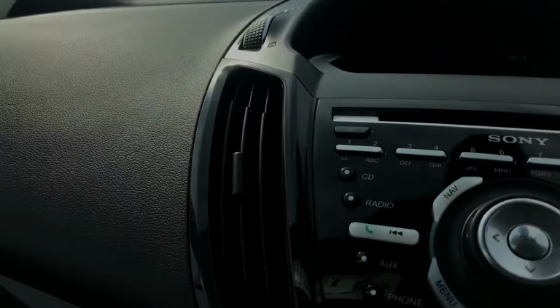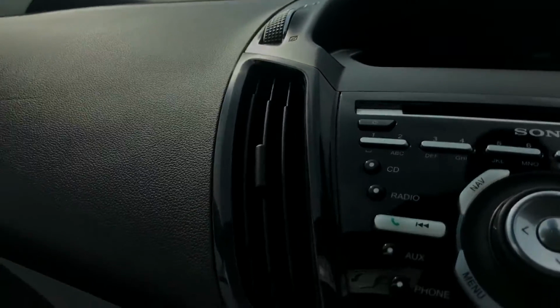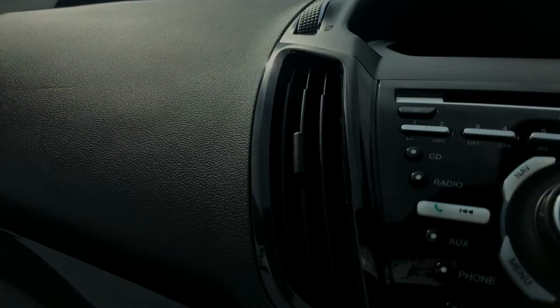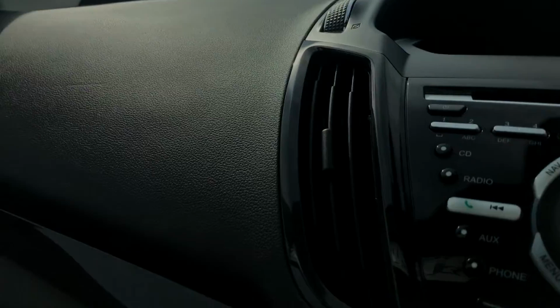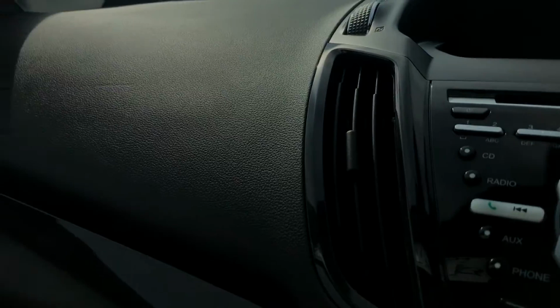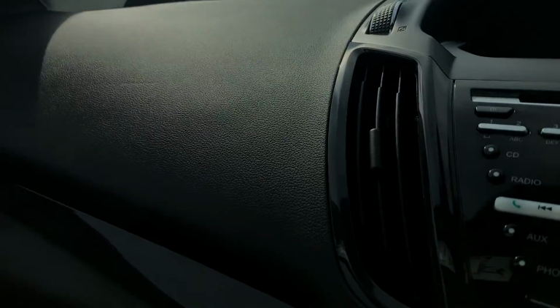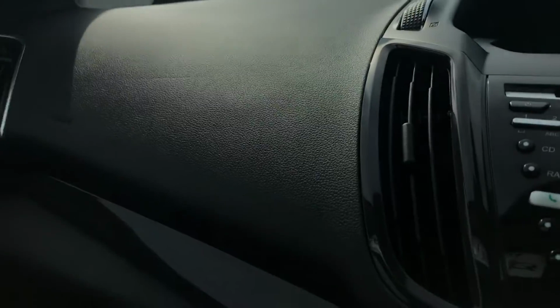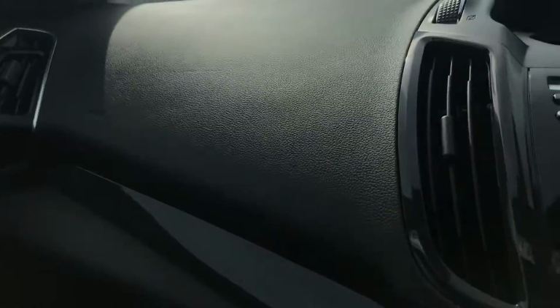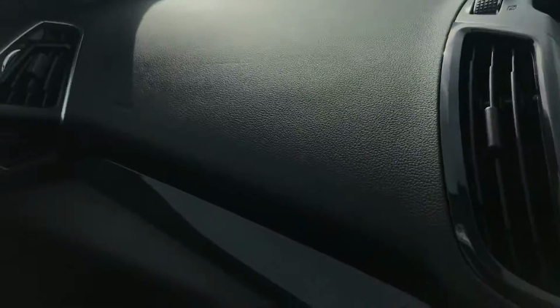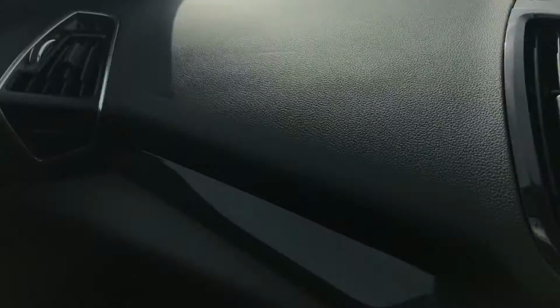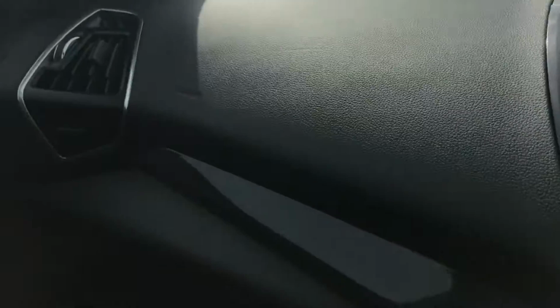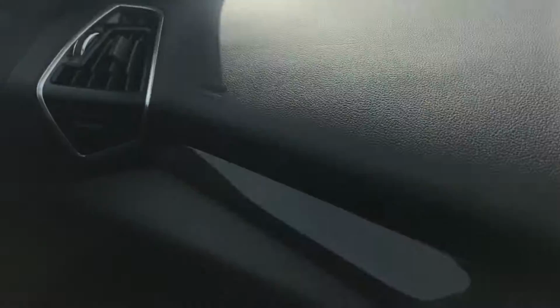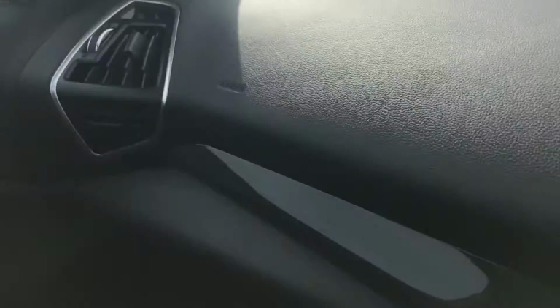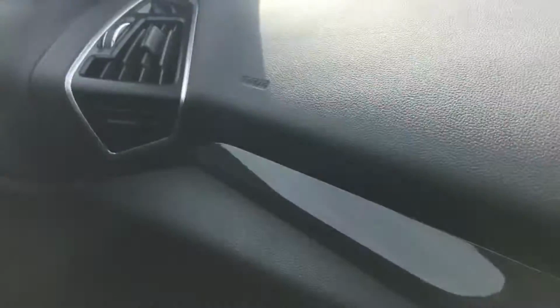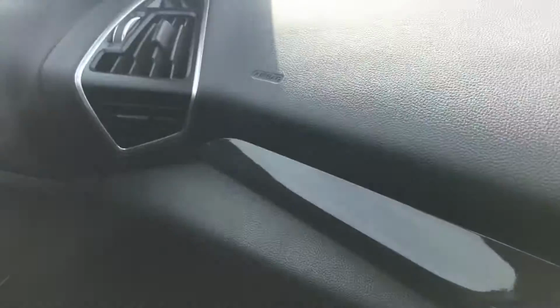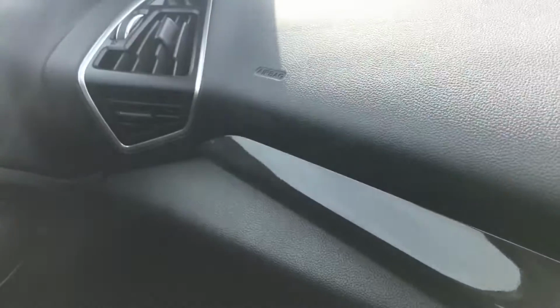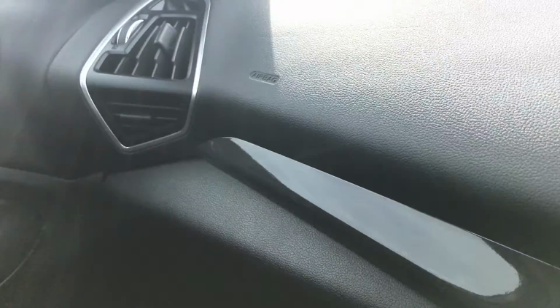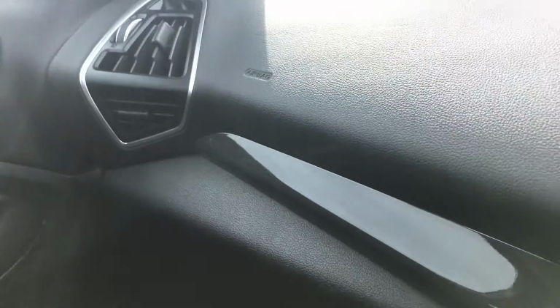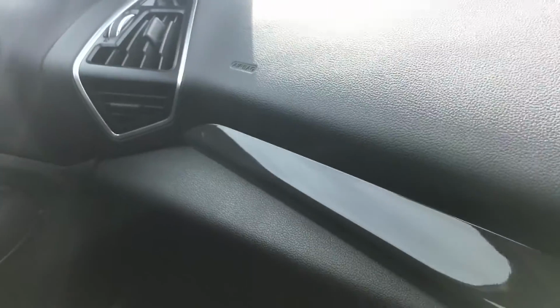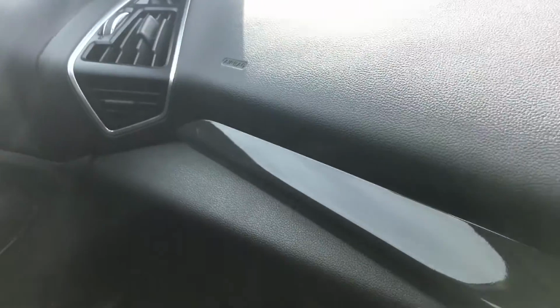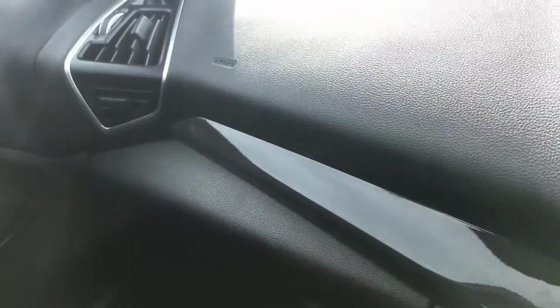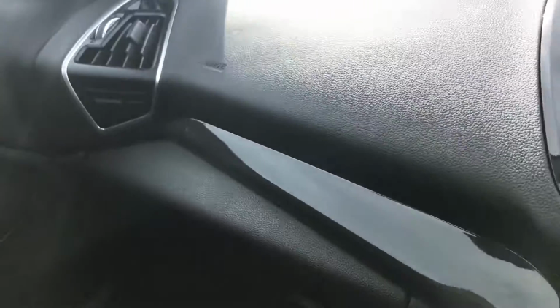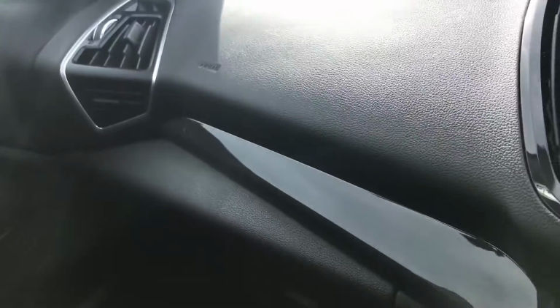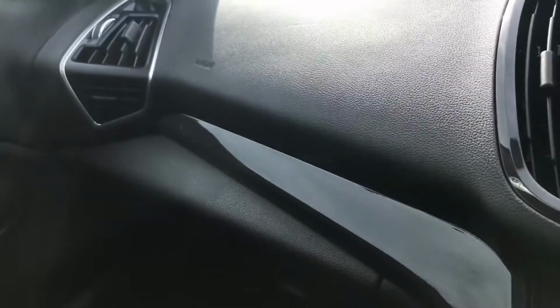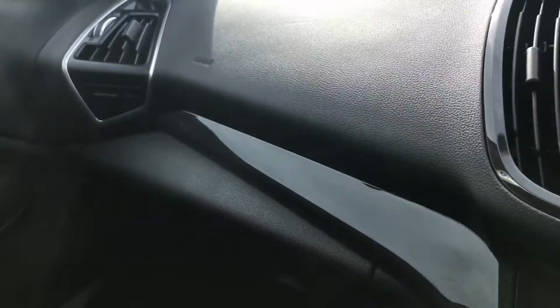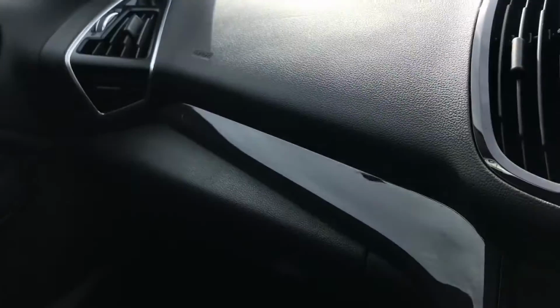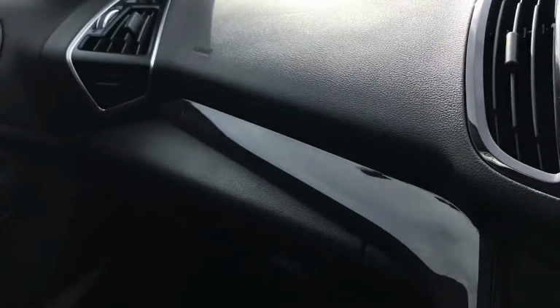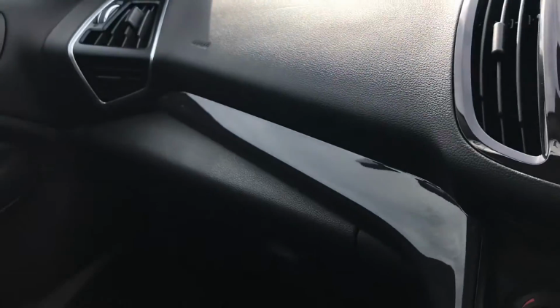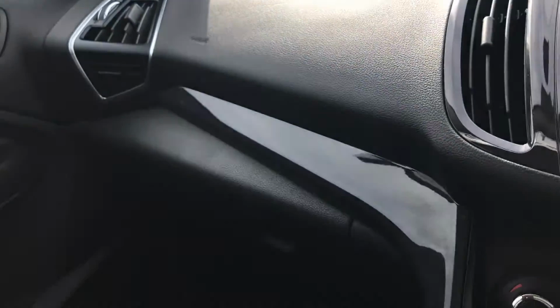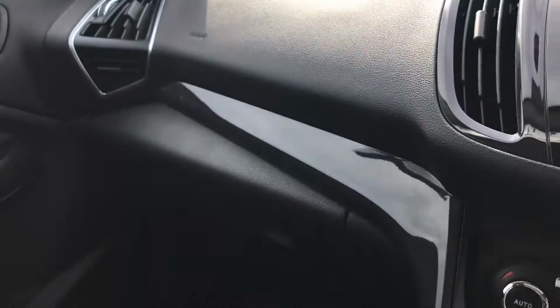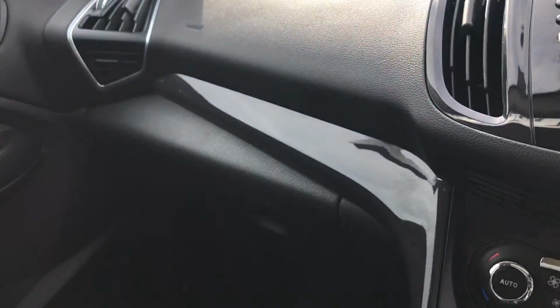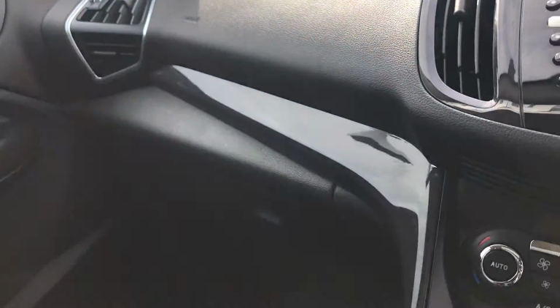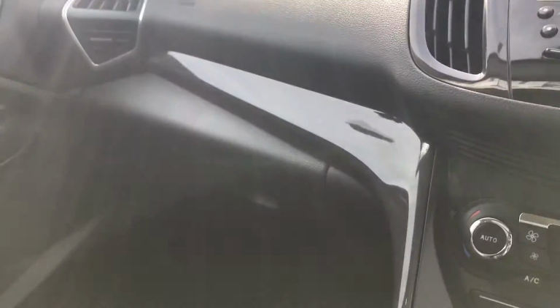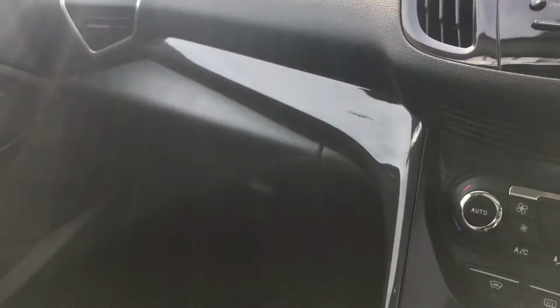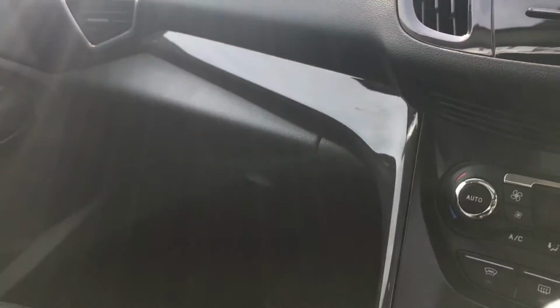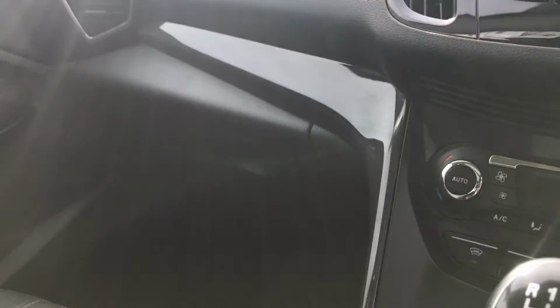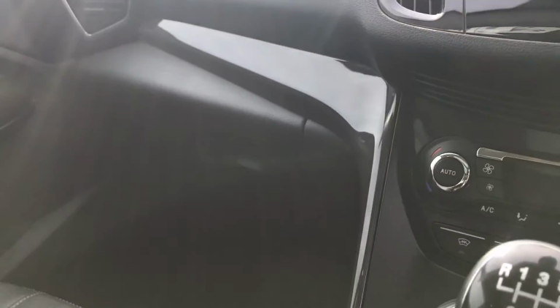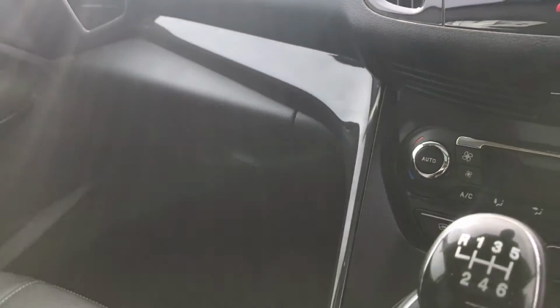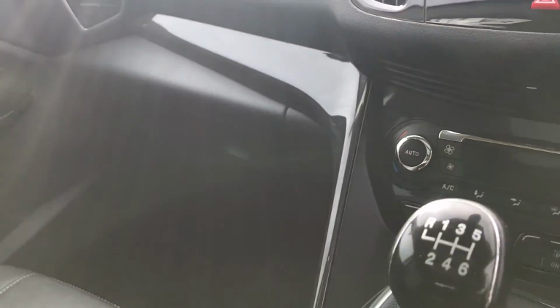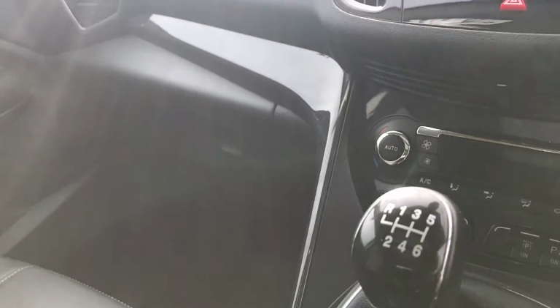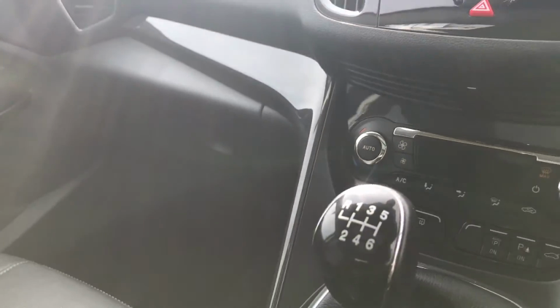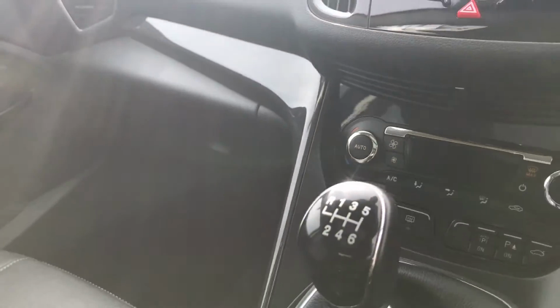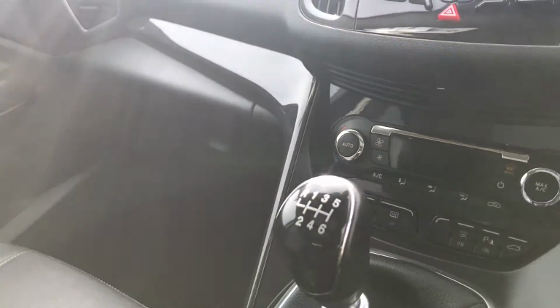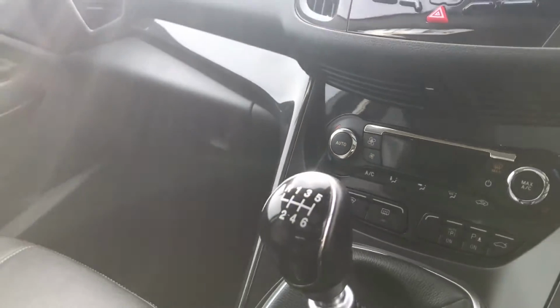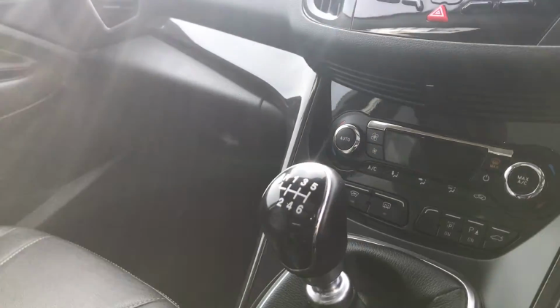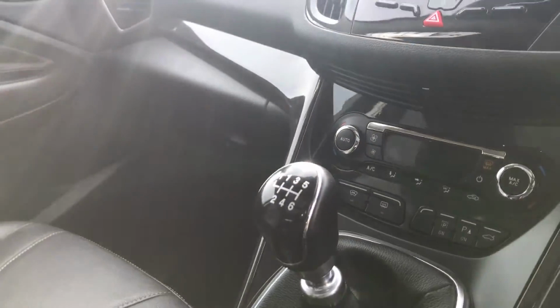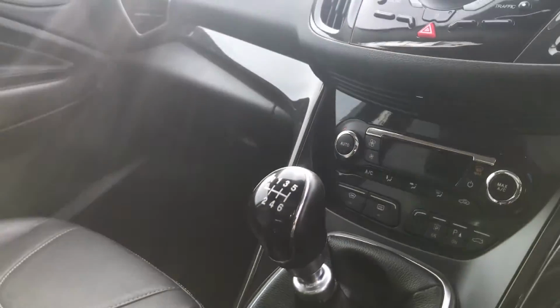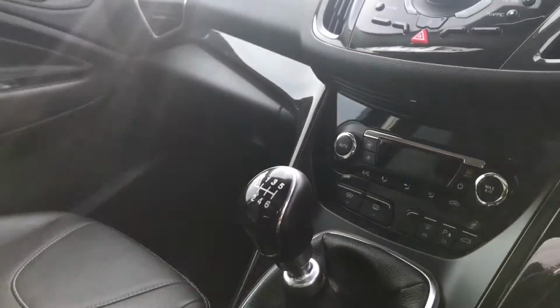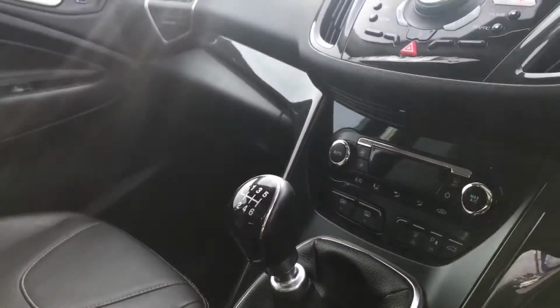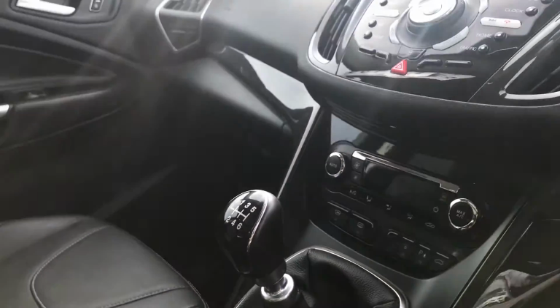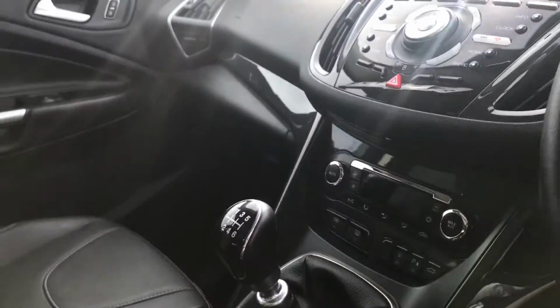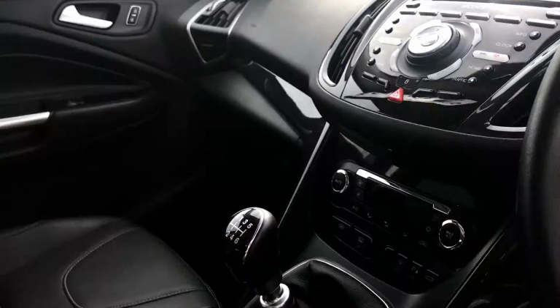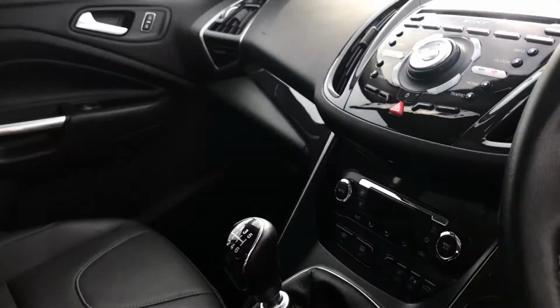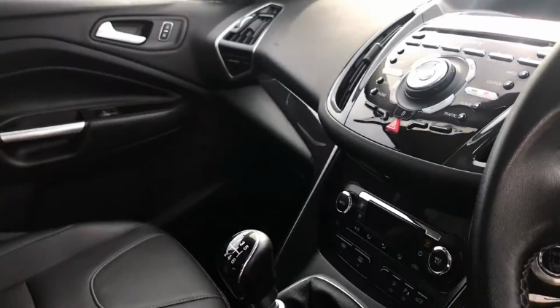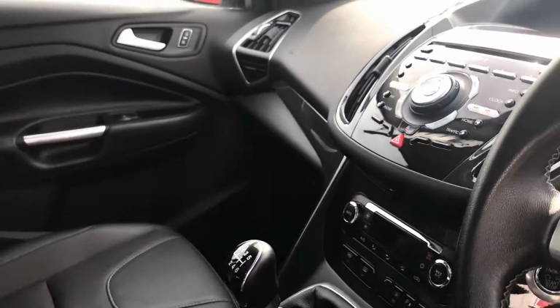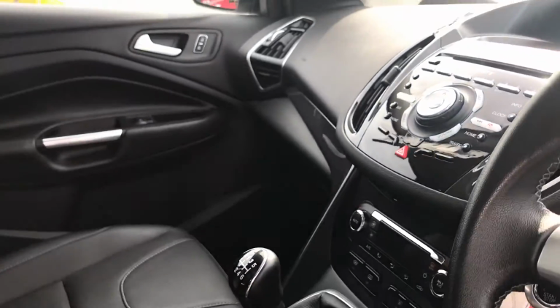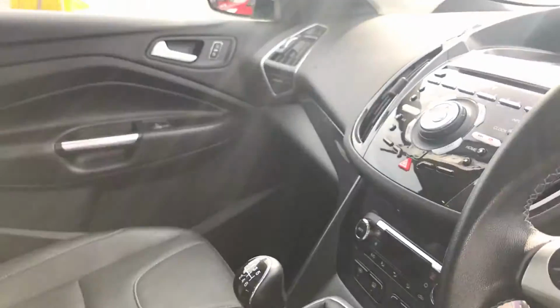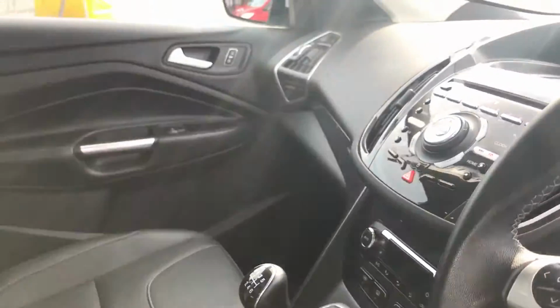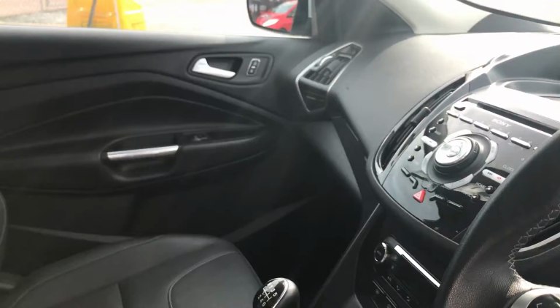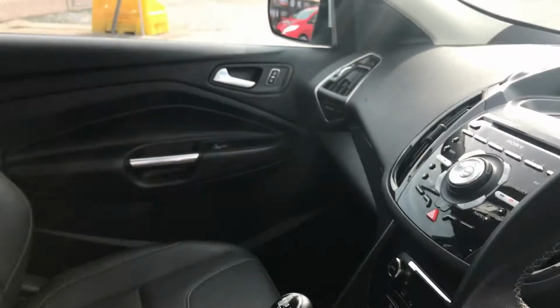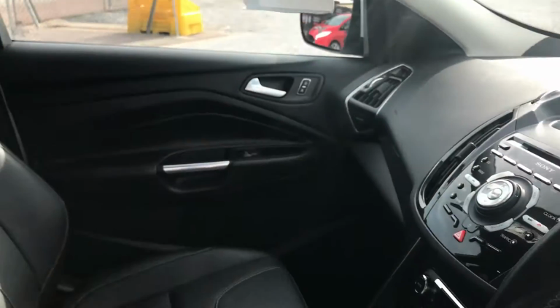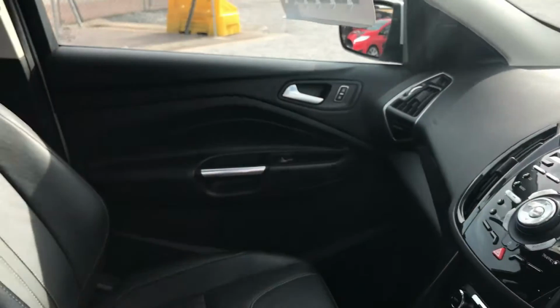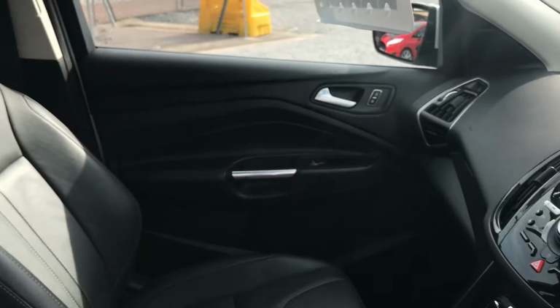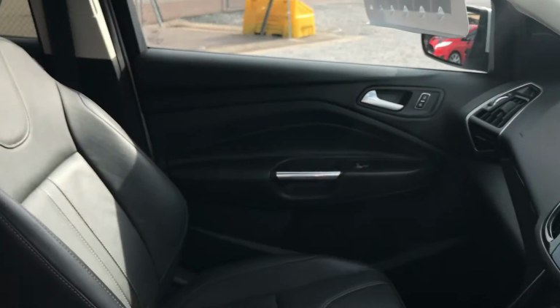Really in very good condition — heated seats, cruise control, the works.